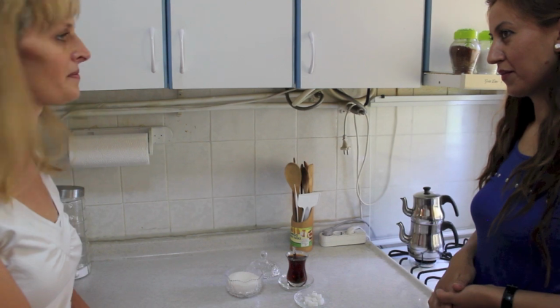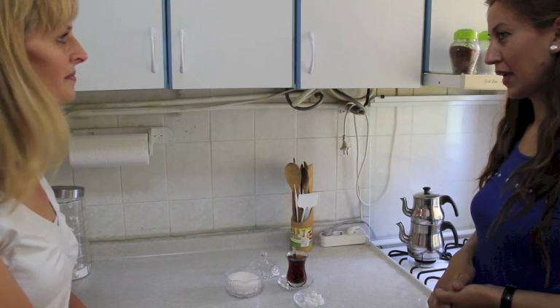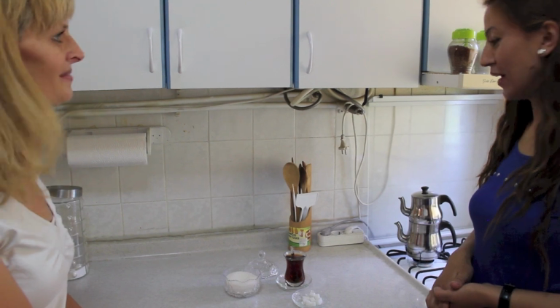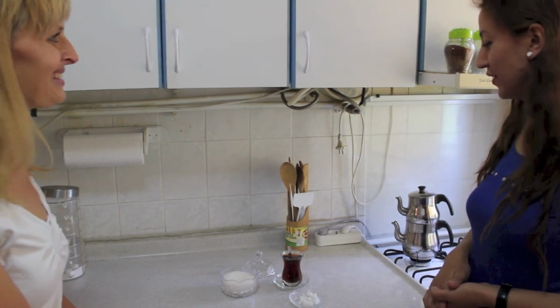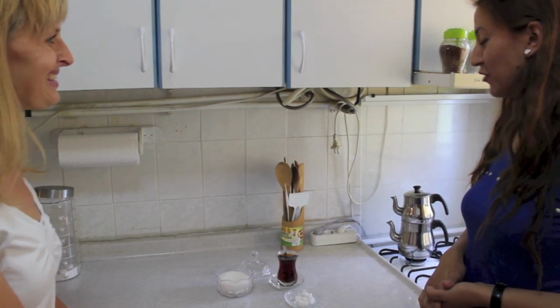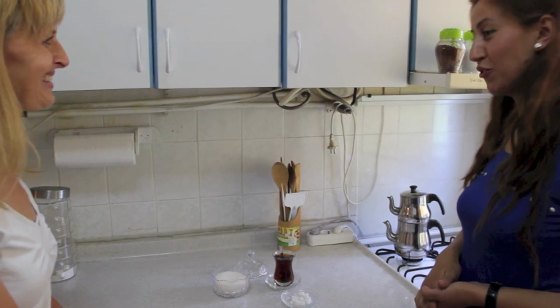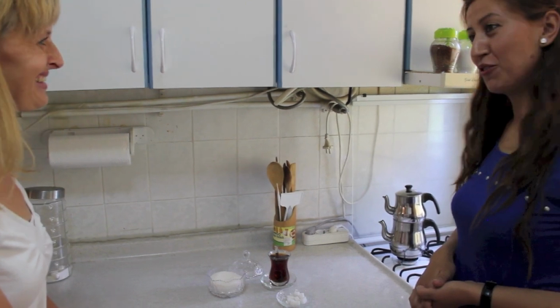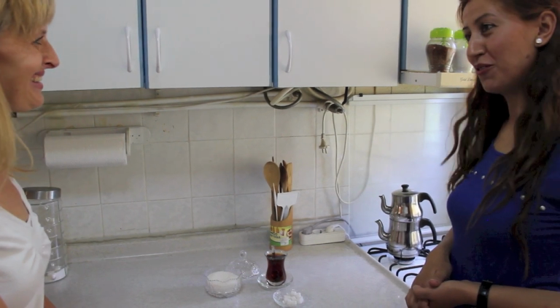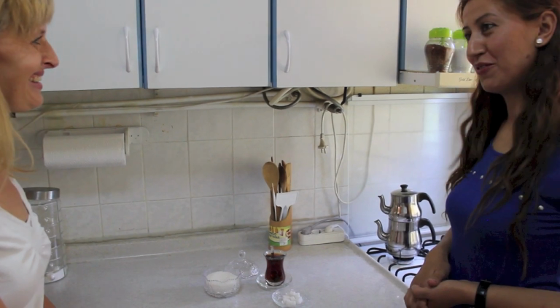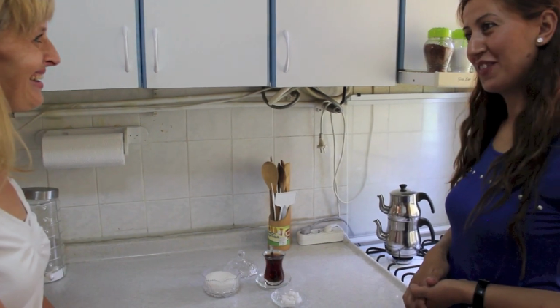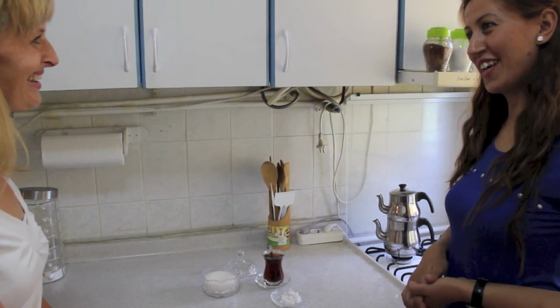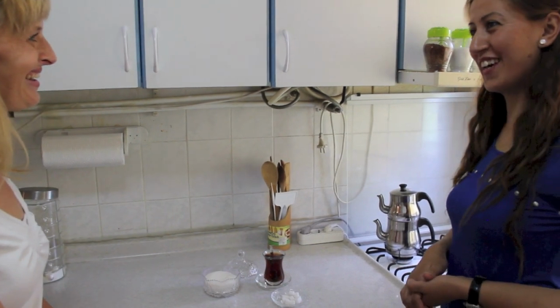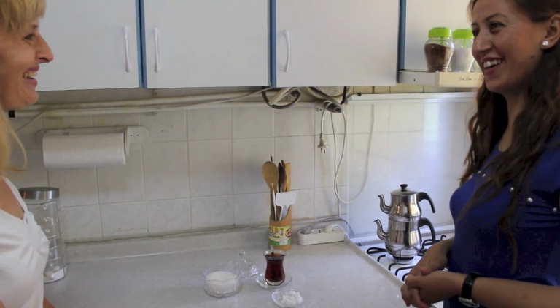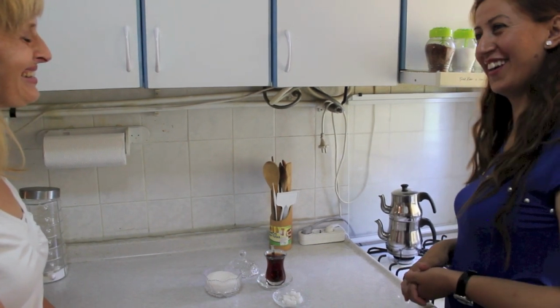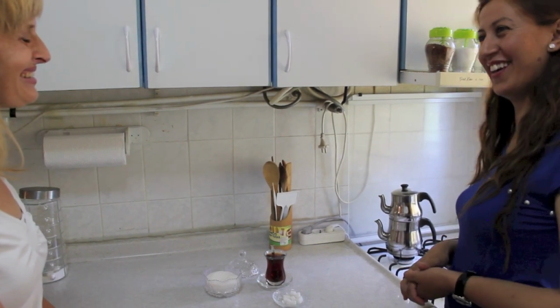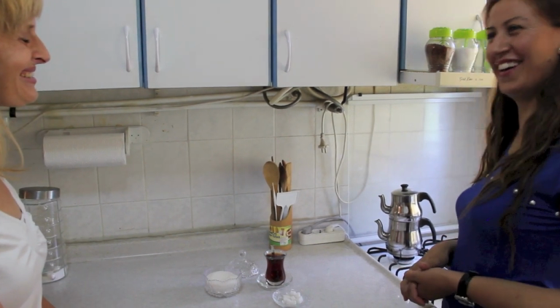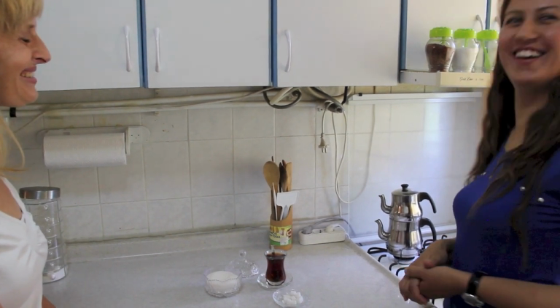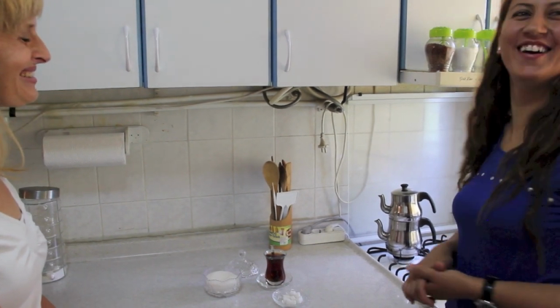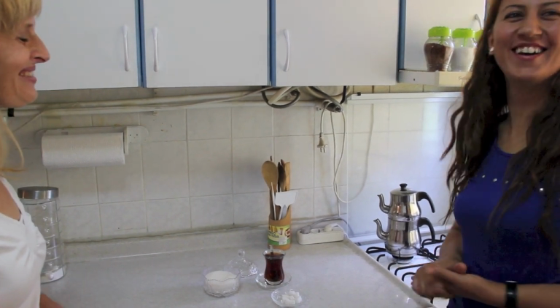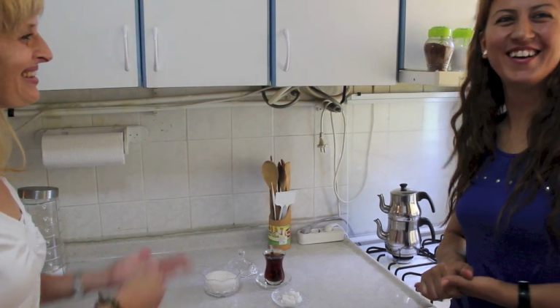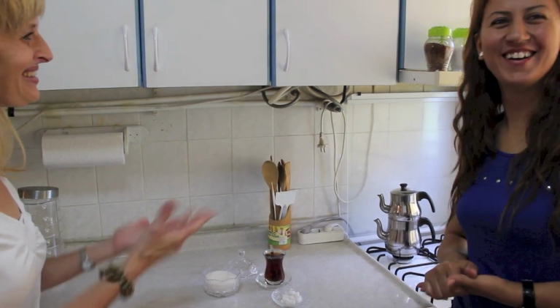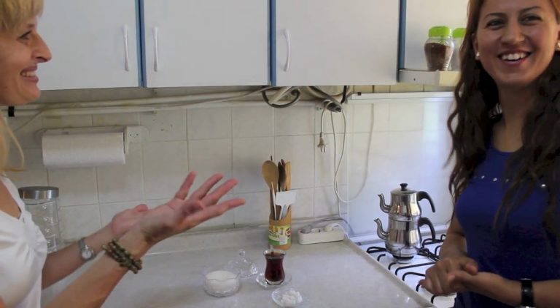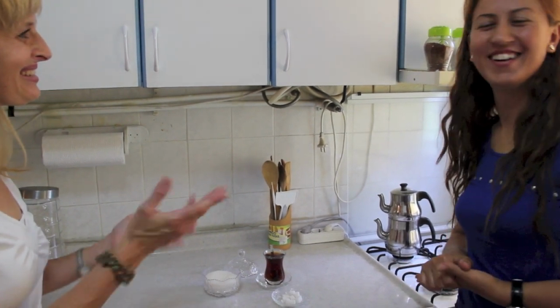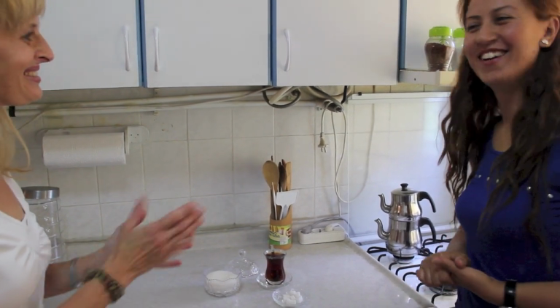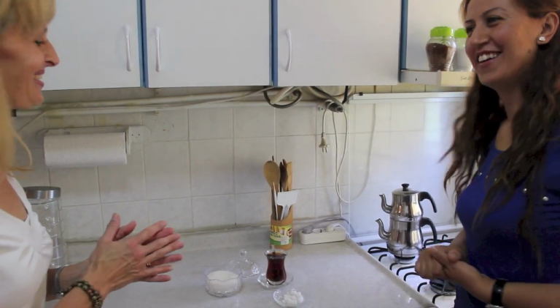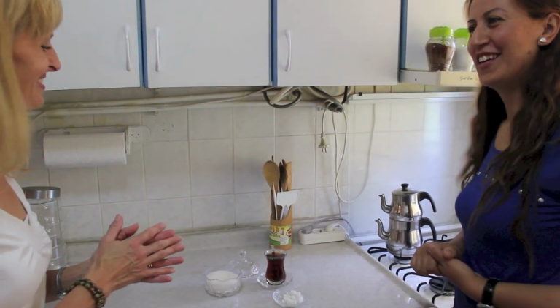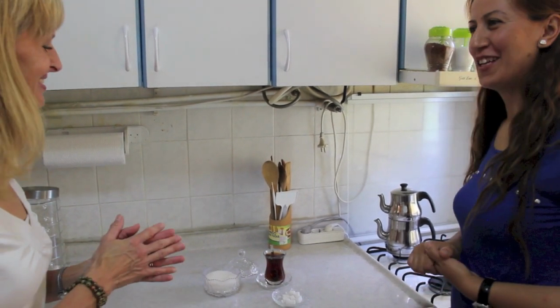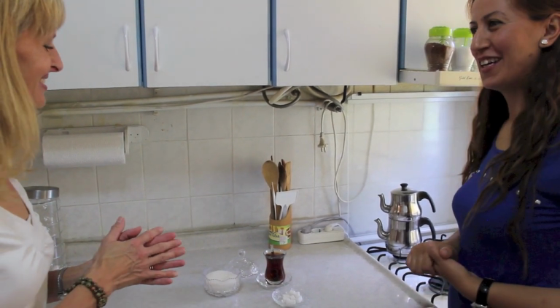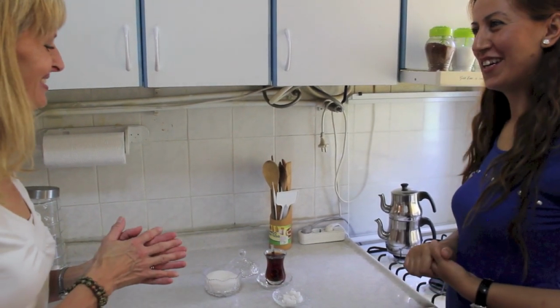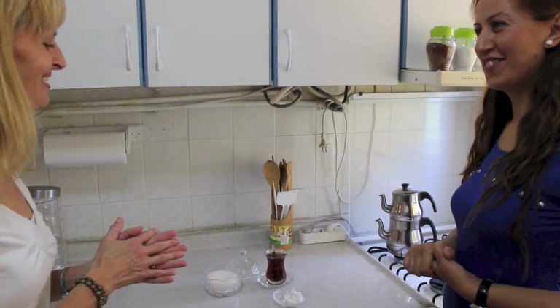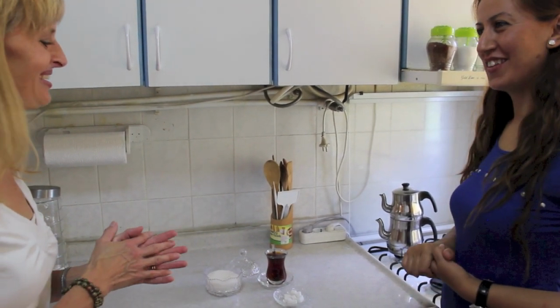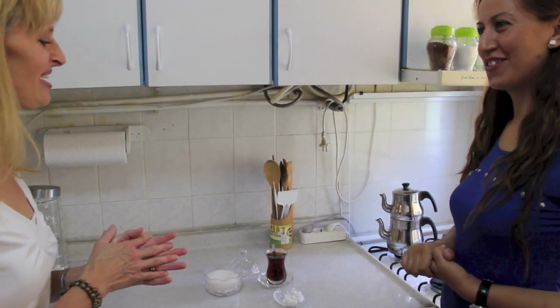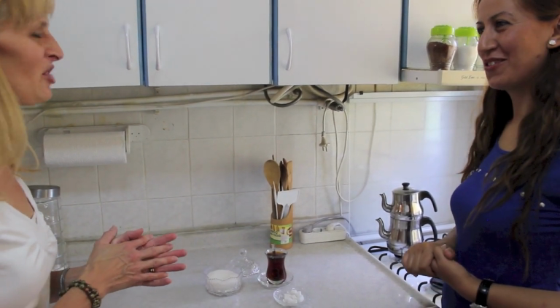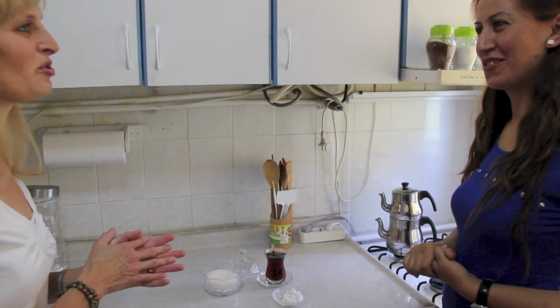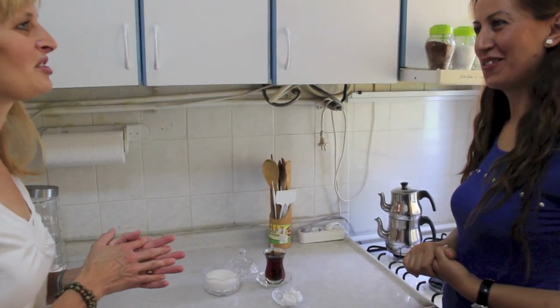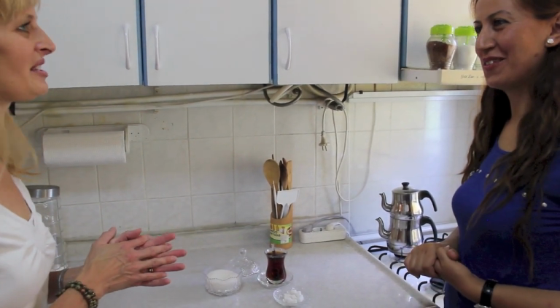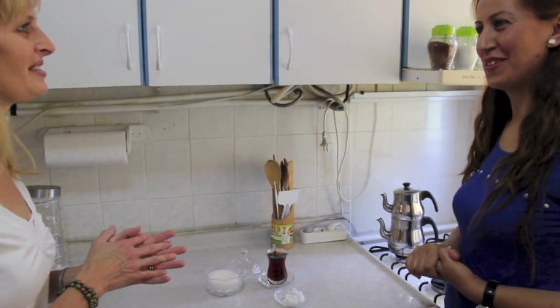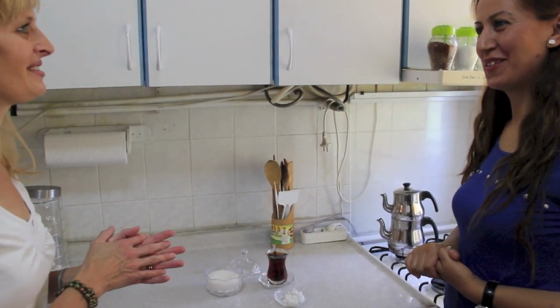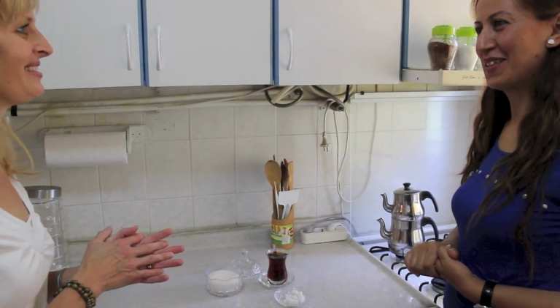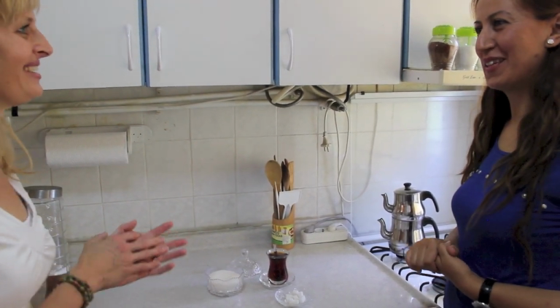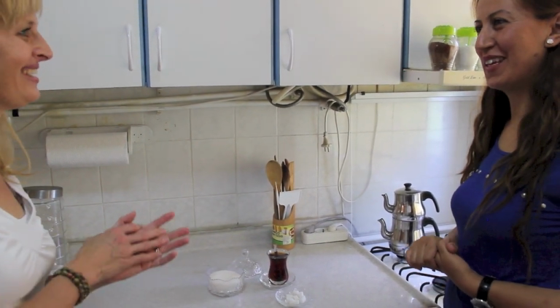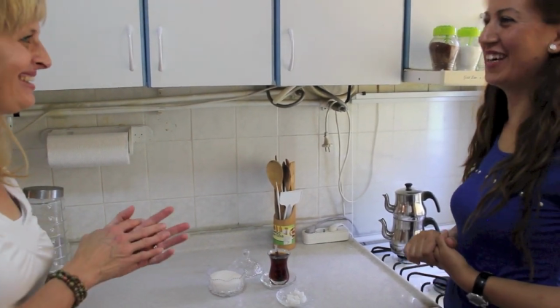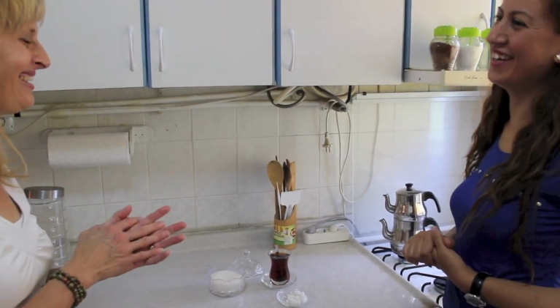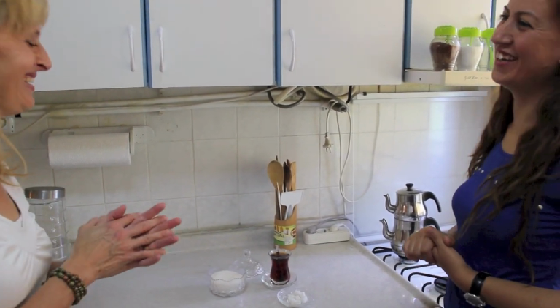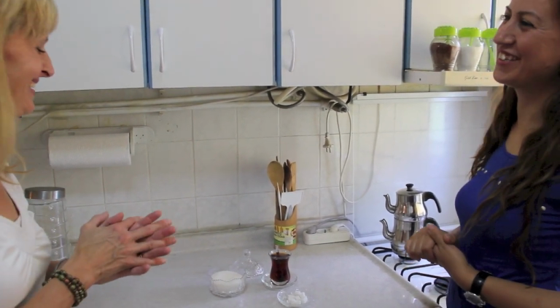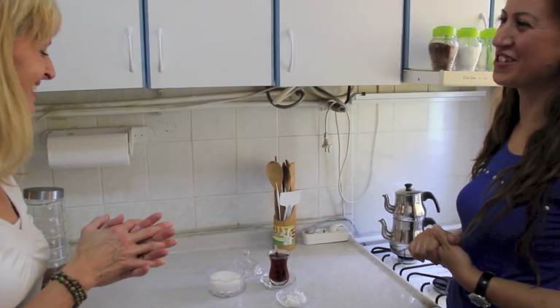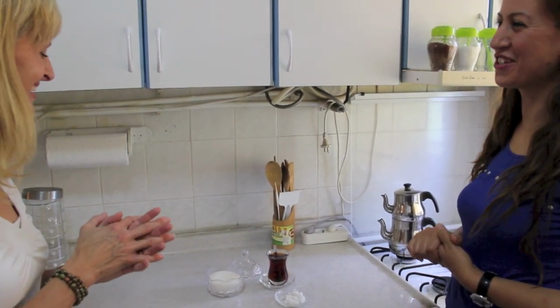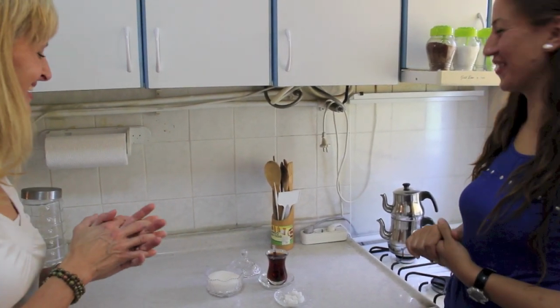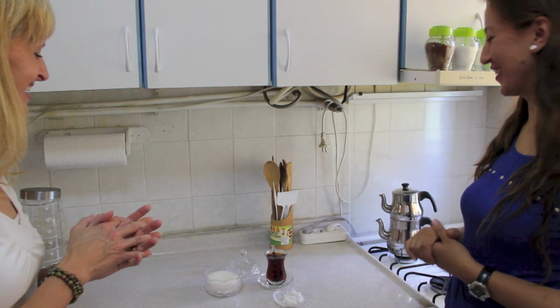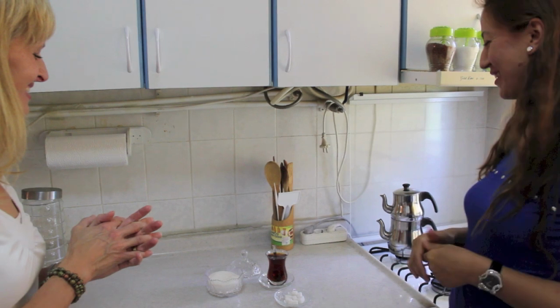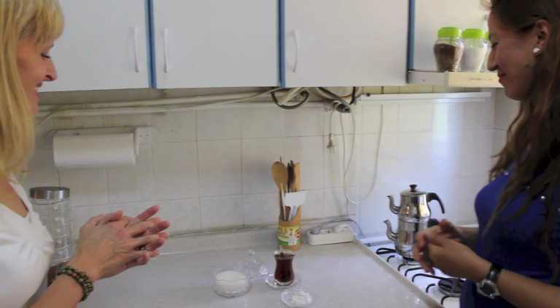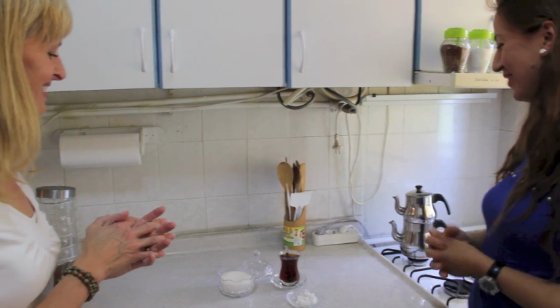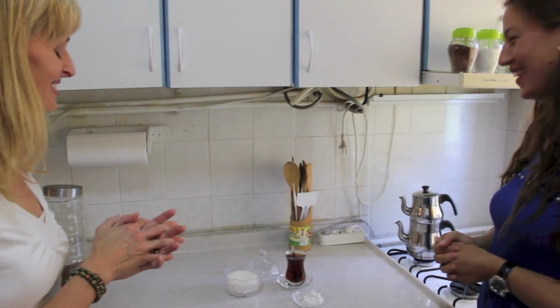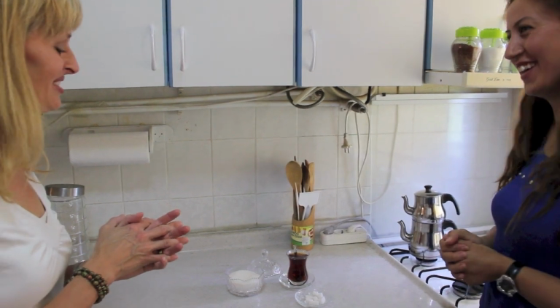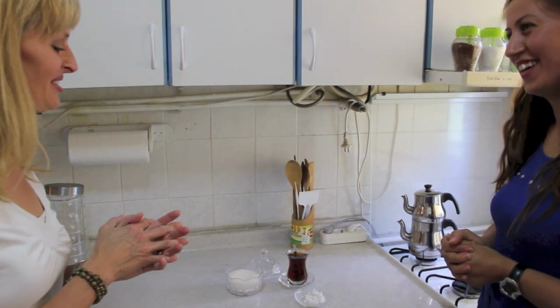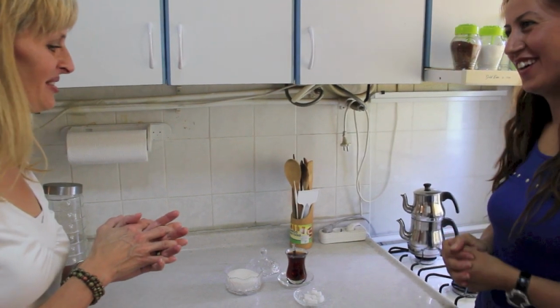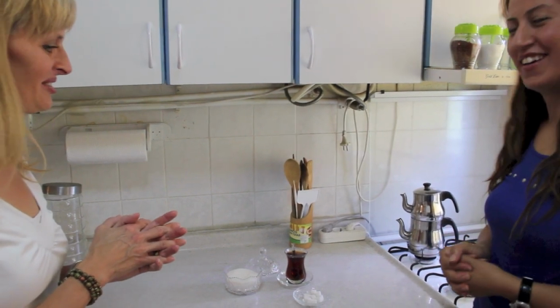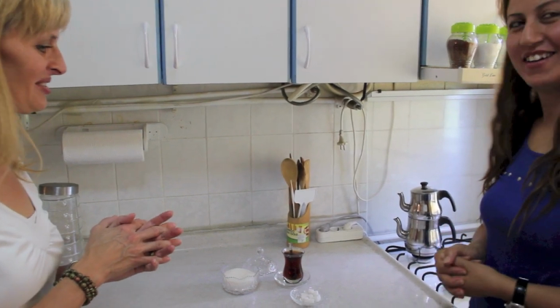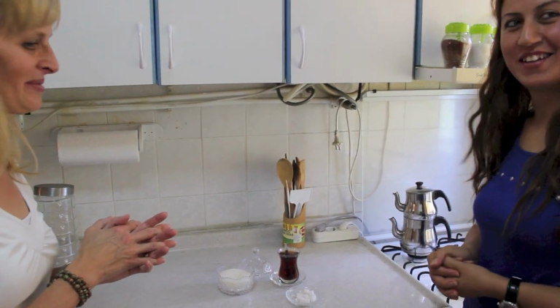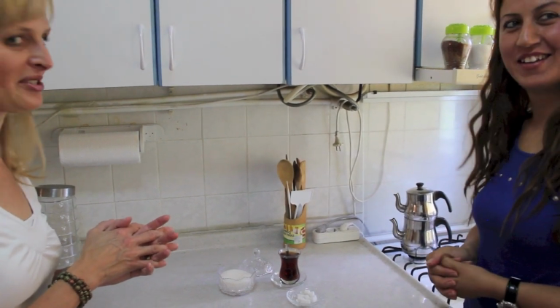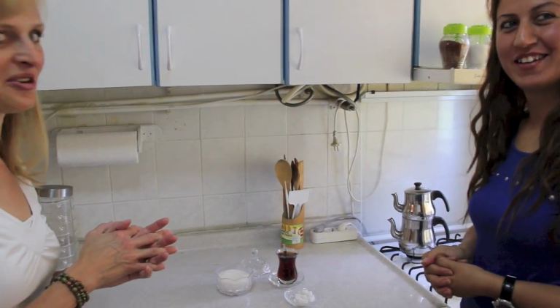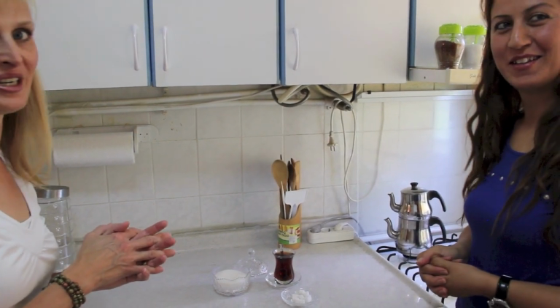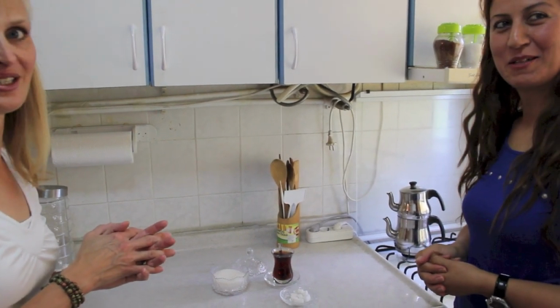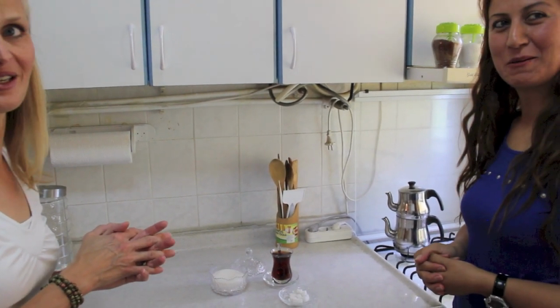Thank you. She makes great tea. I'm not going to put any sugar in mine today, but it is really nice to have sweet tea.